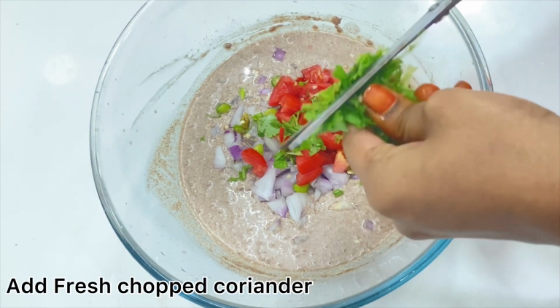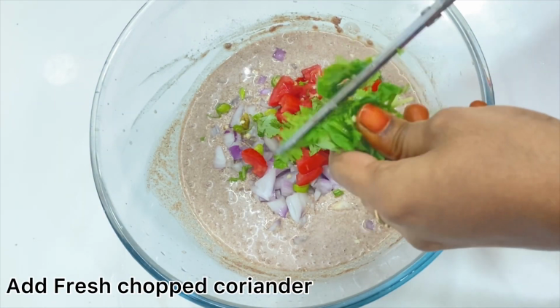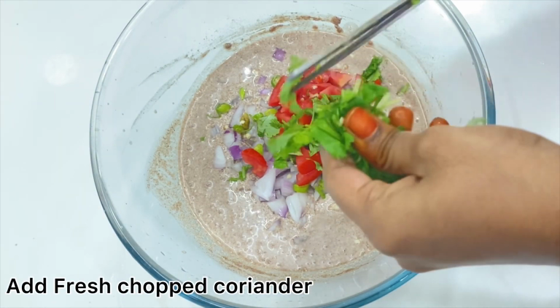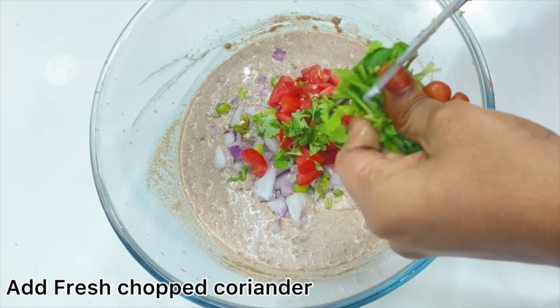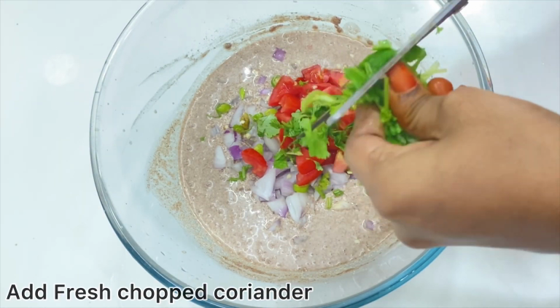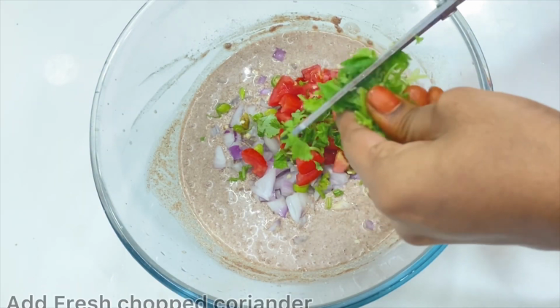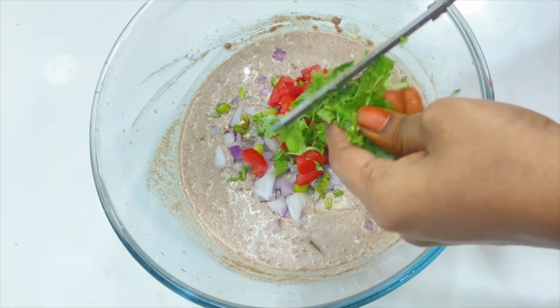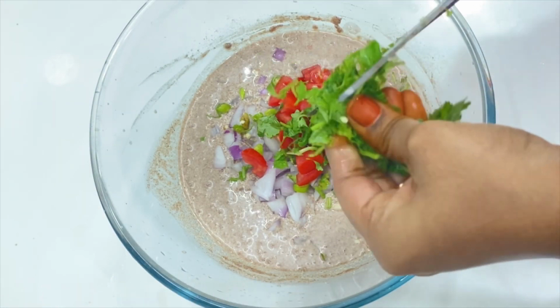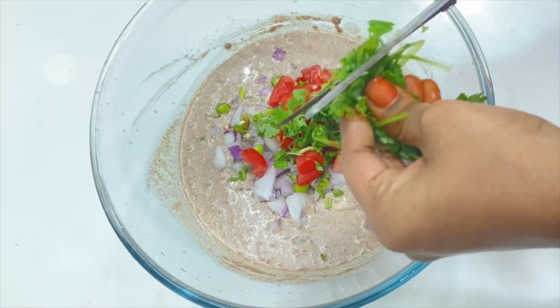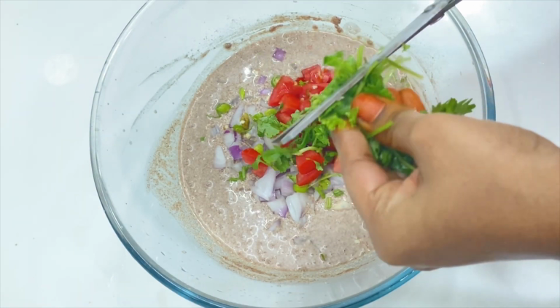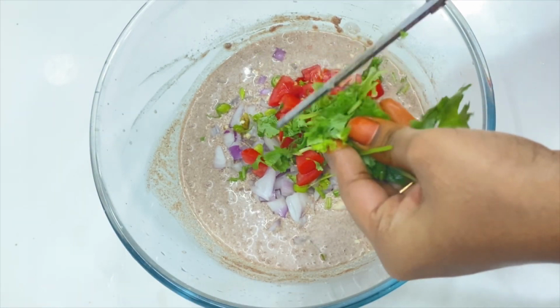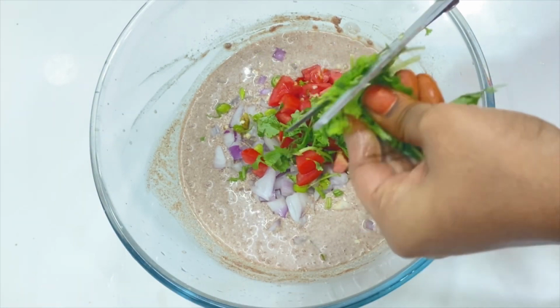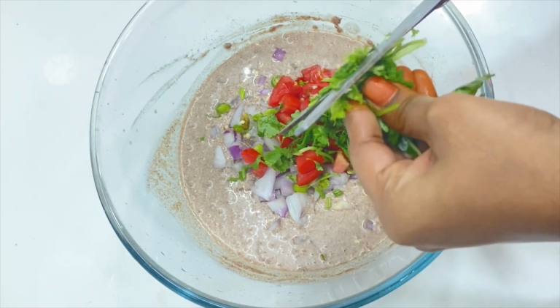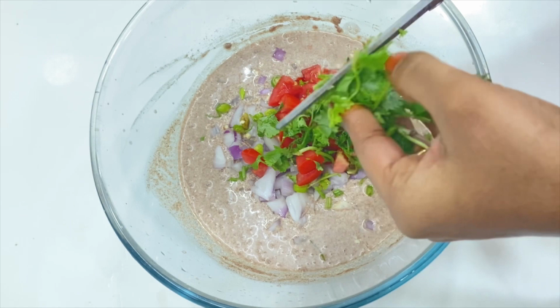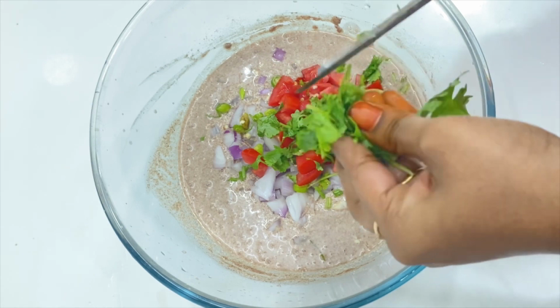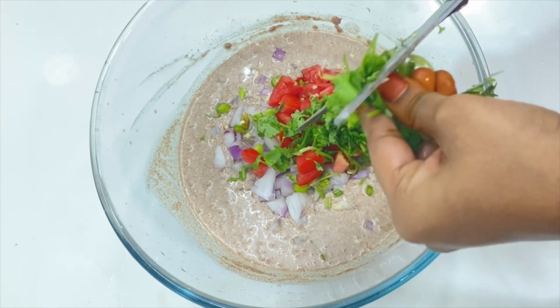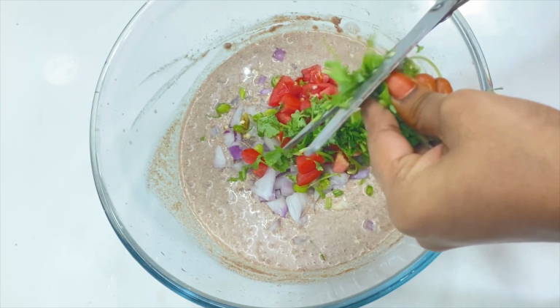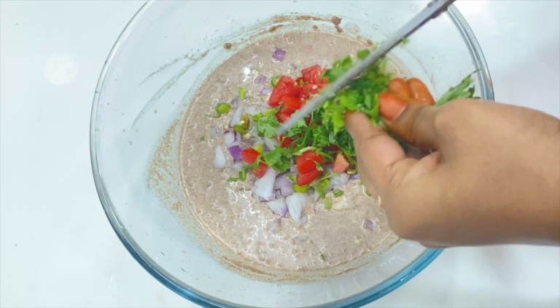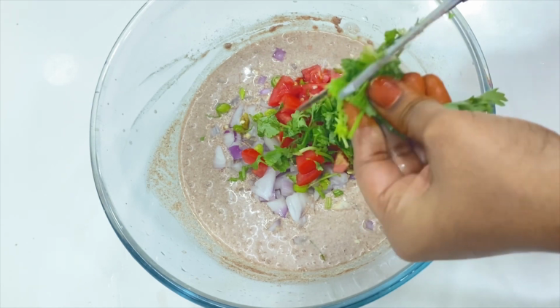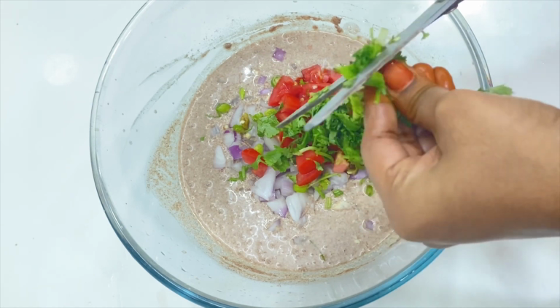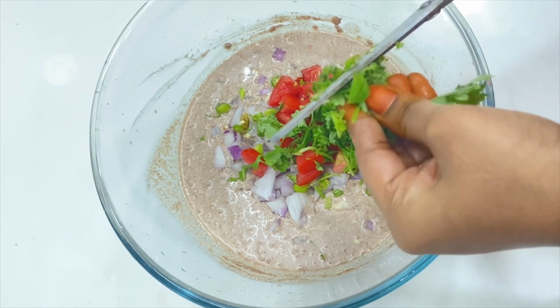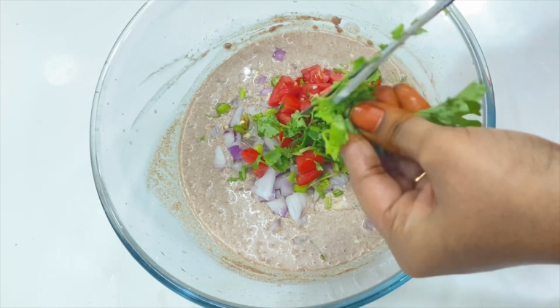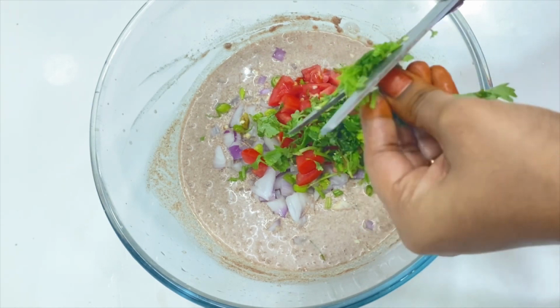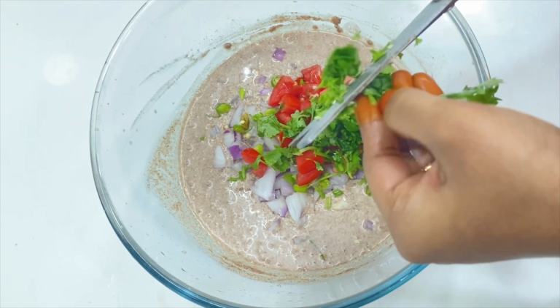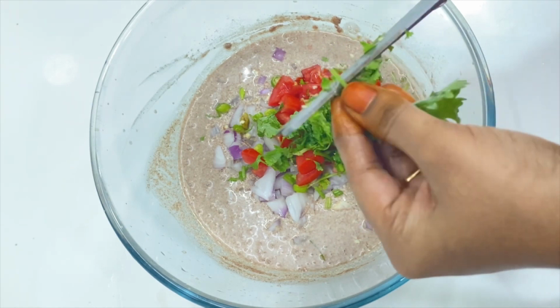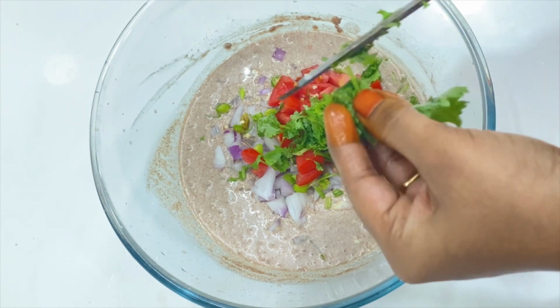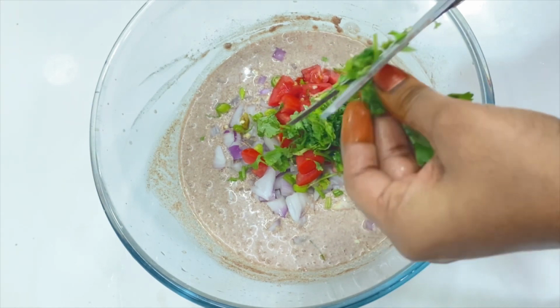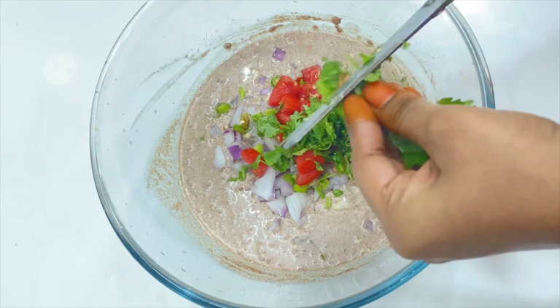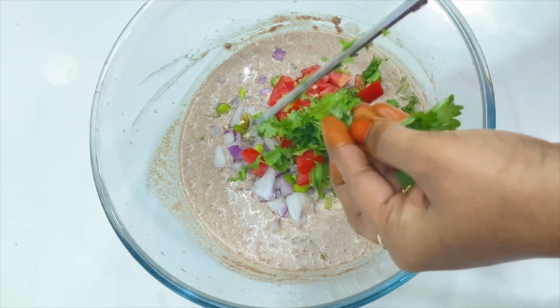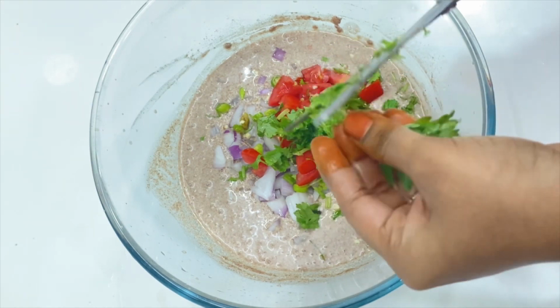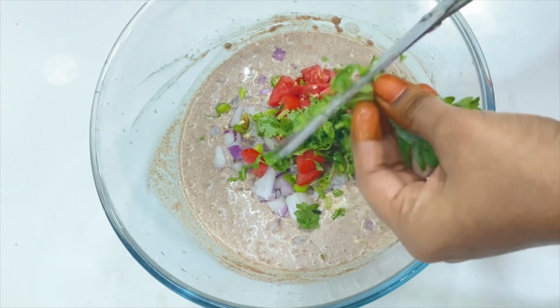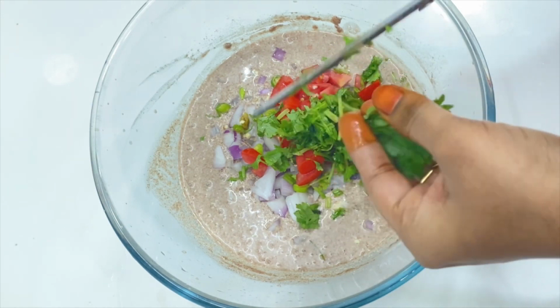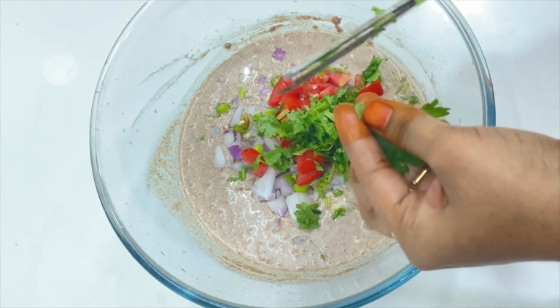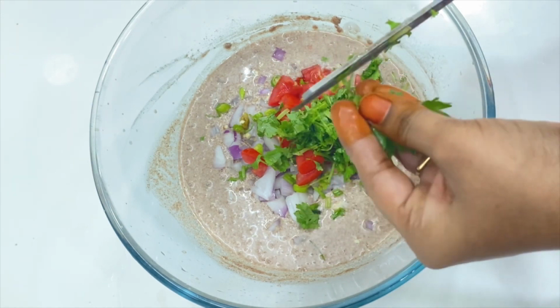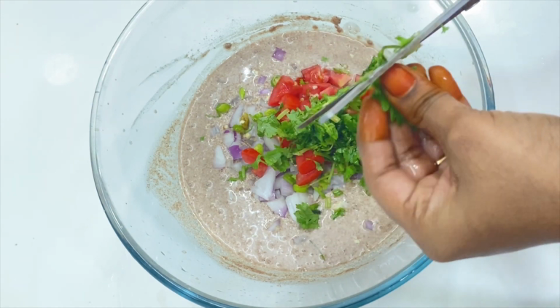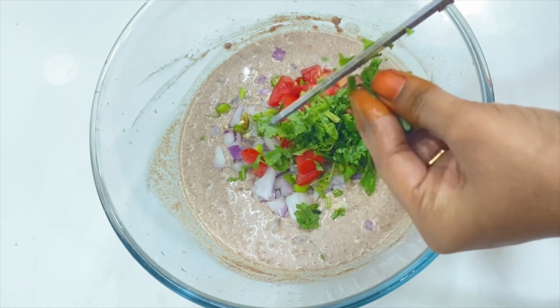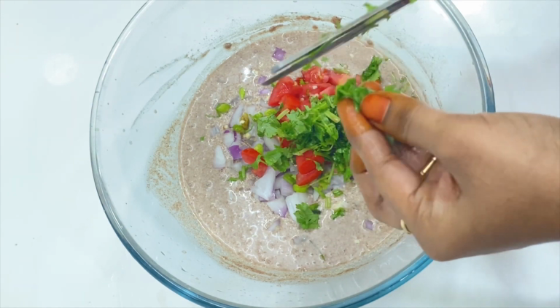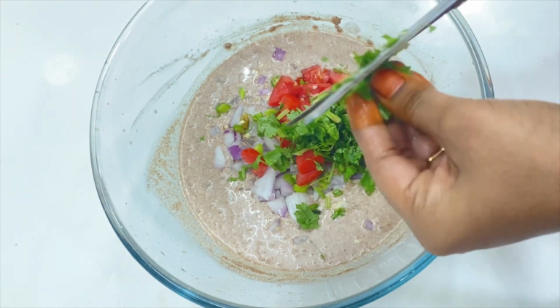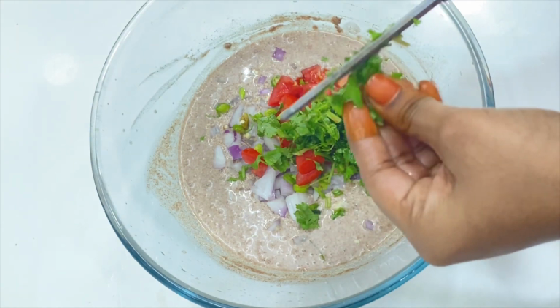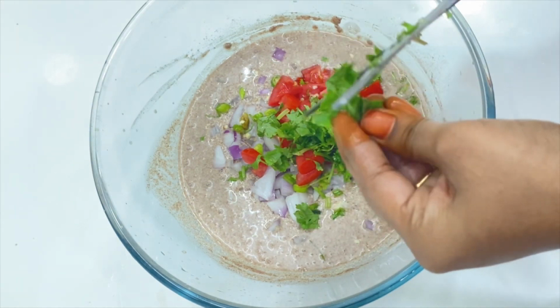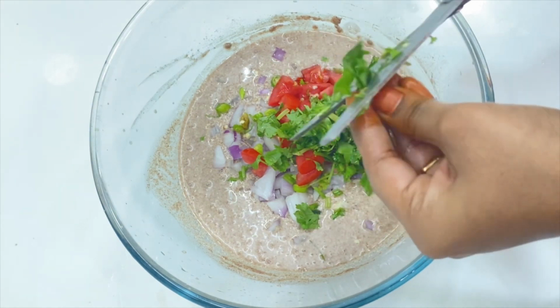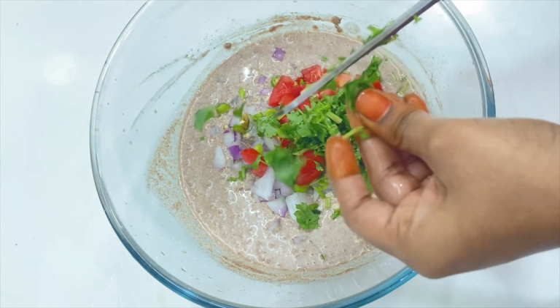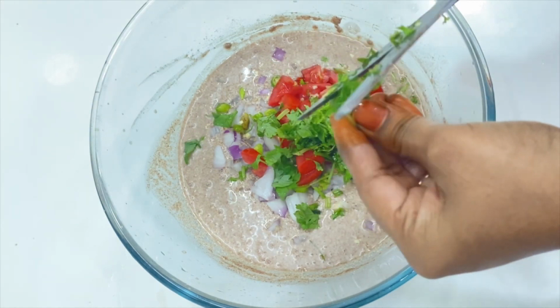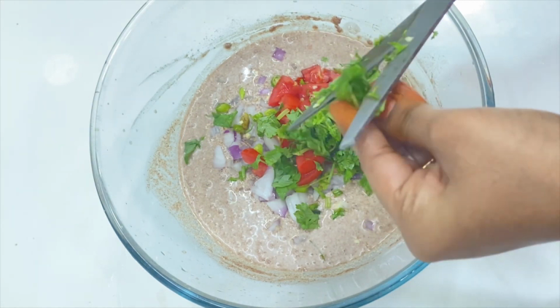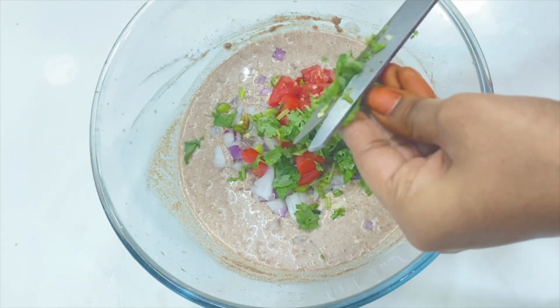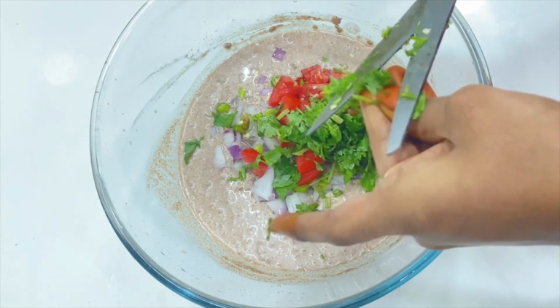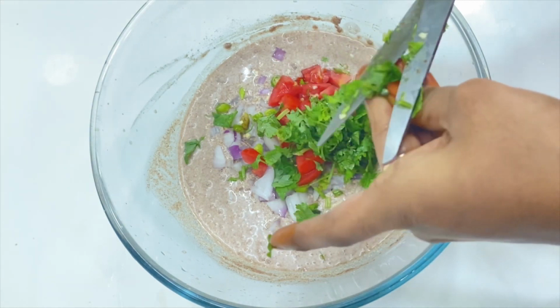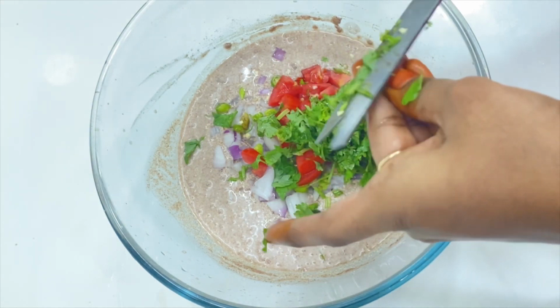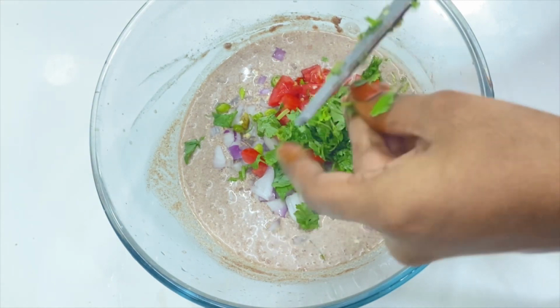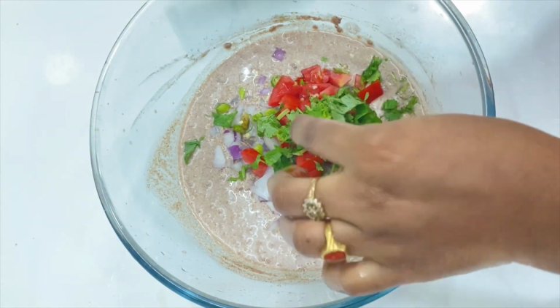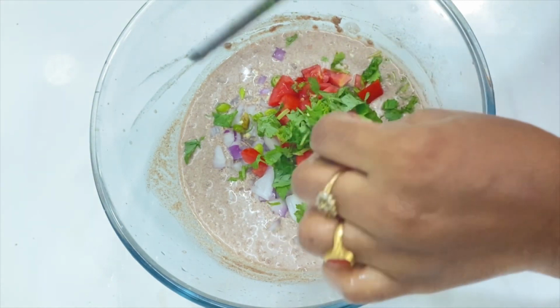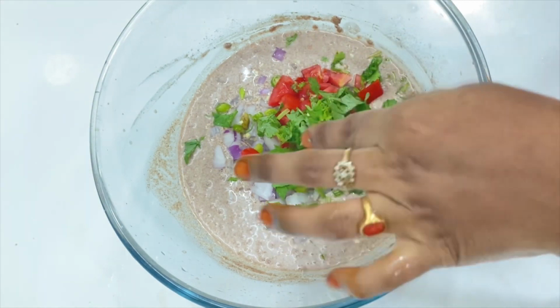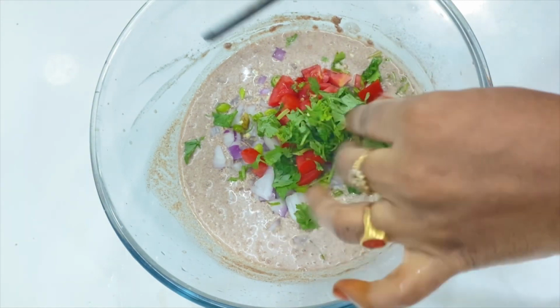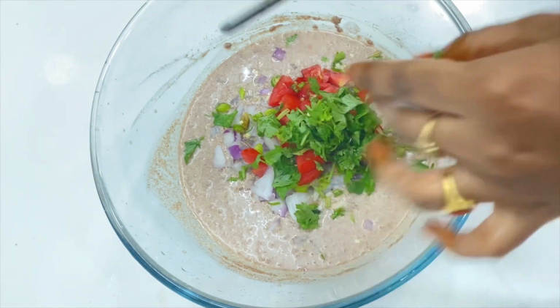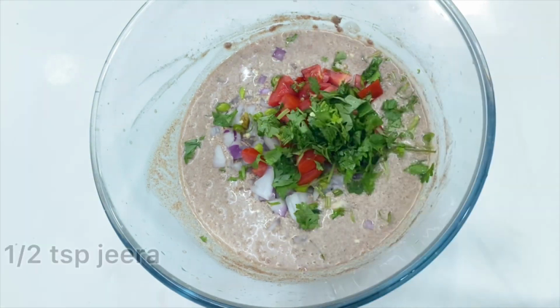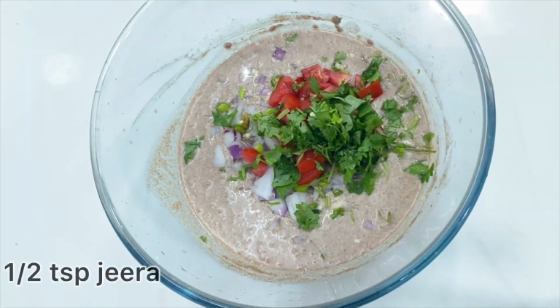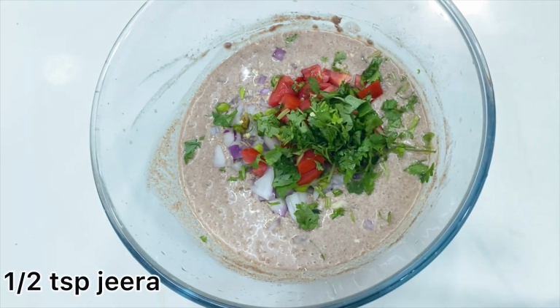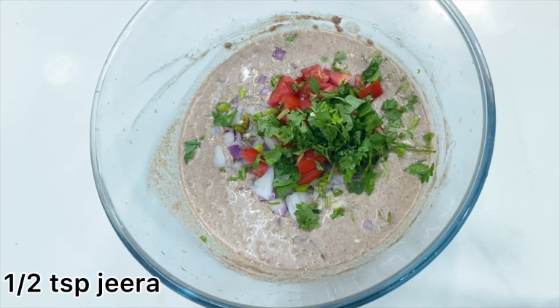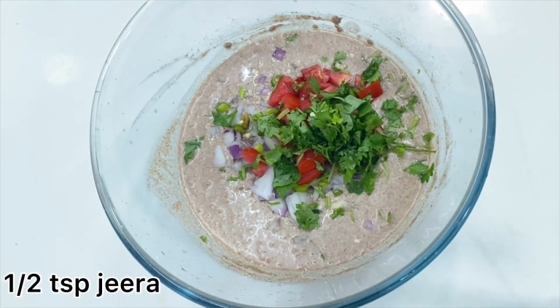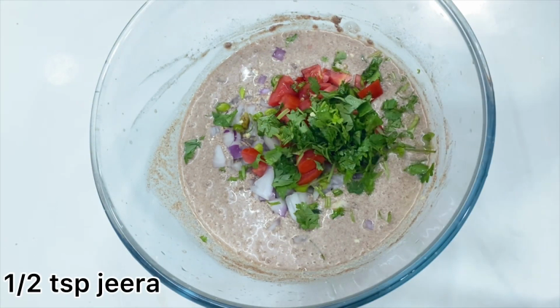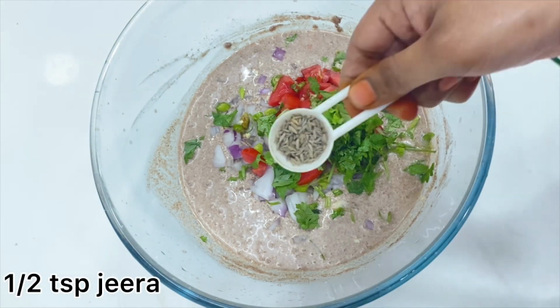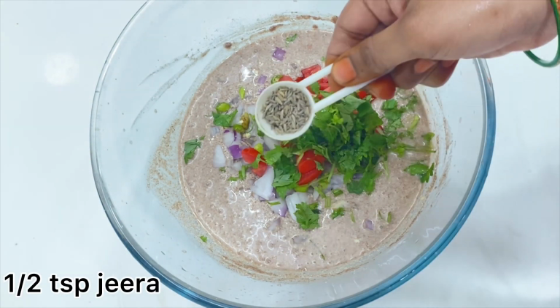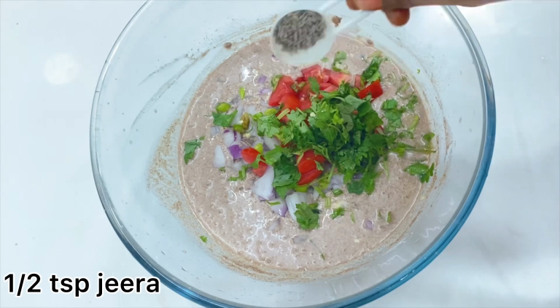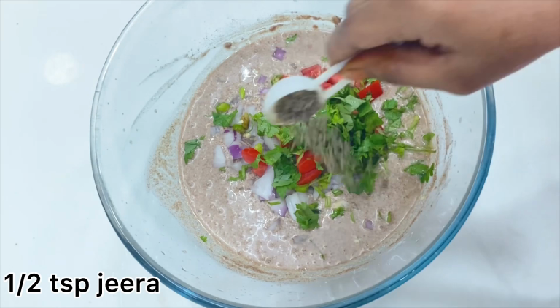This is easy to cut with scissors, so you can follow this method. Use a half tablespoon of the ingredient.